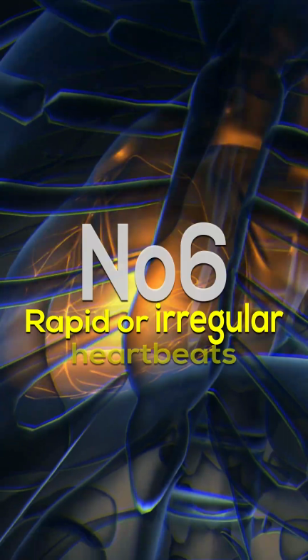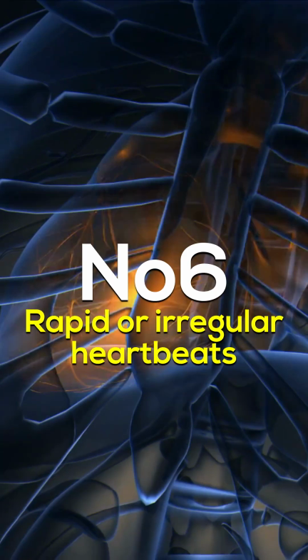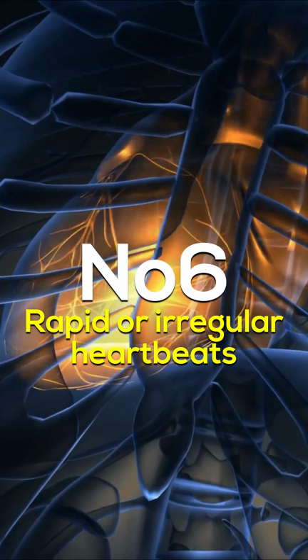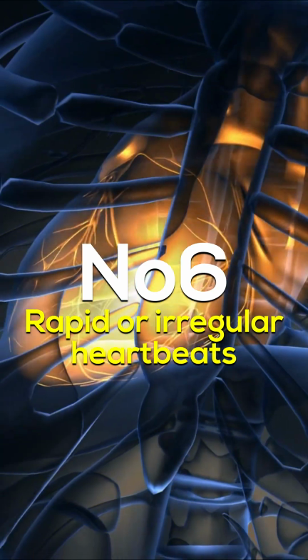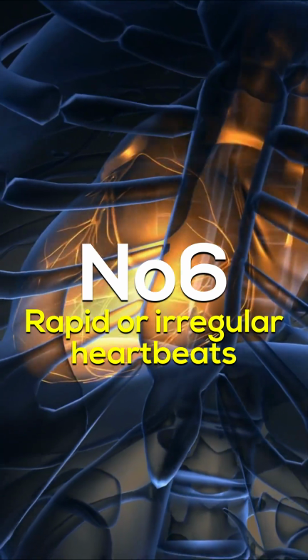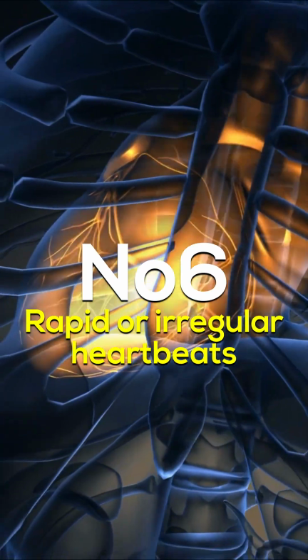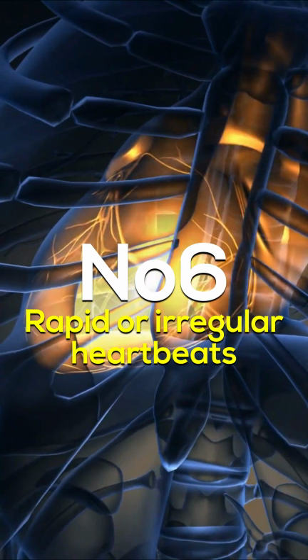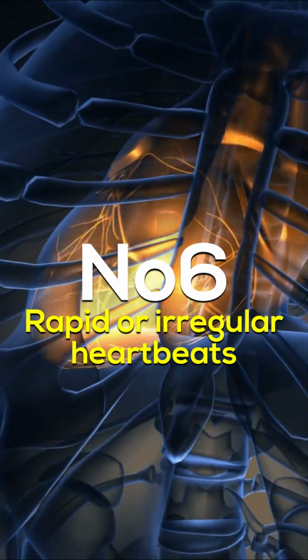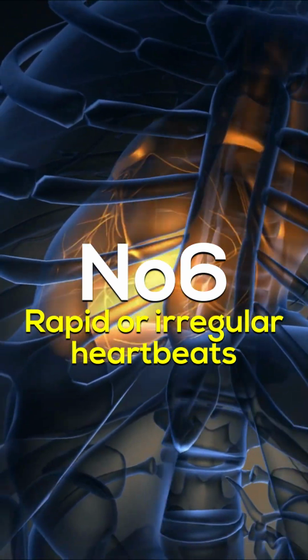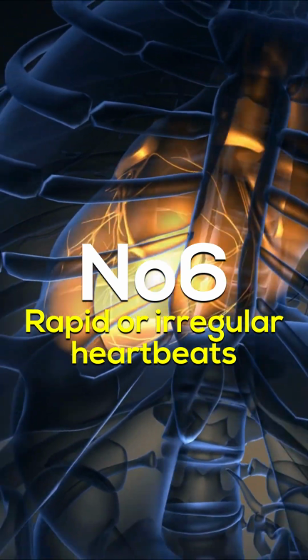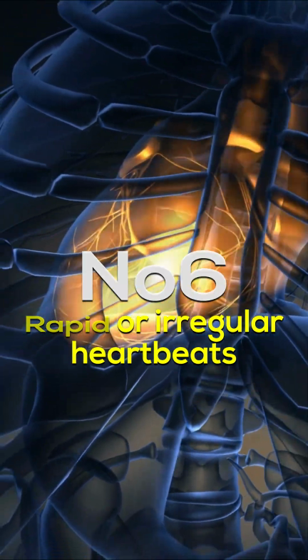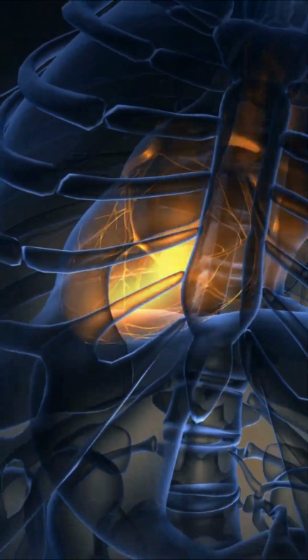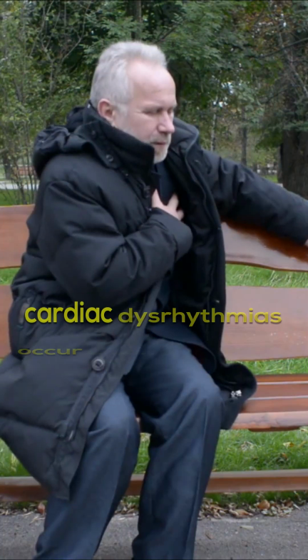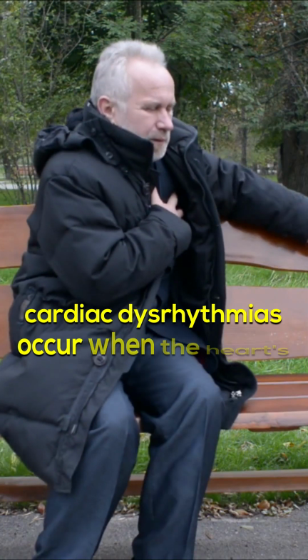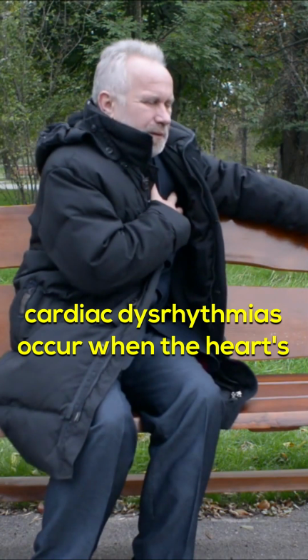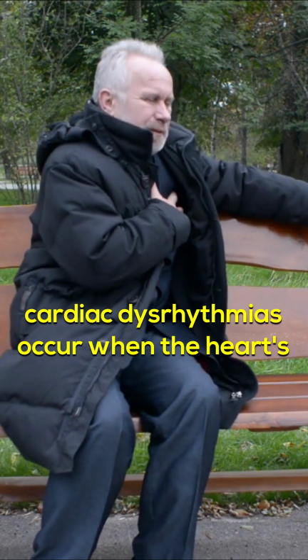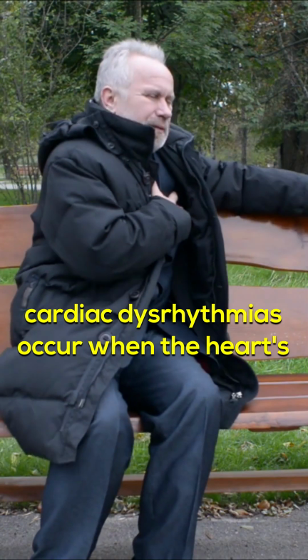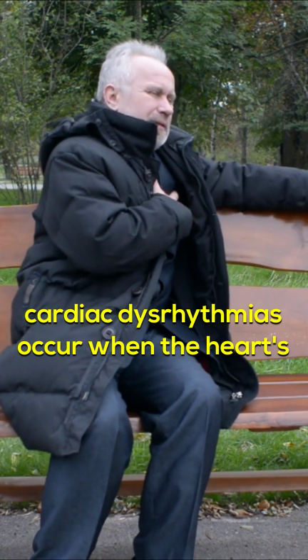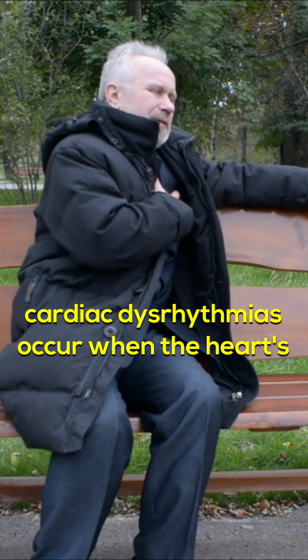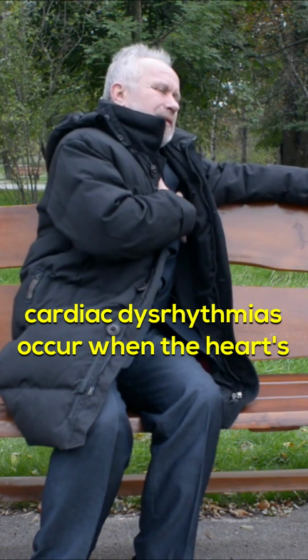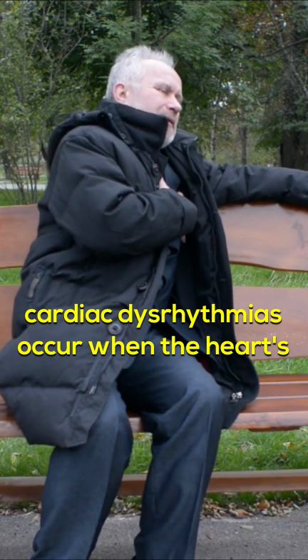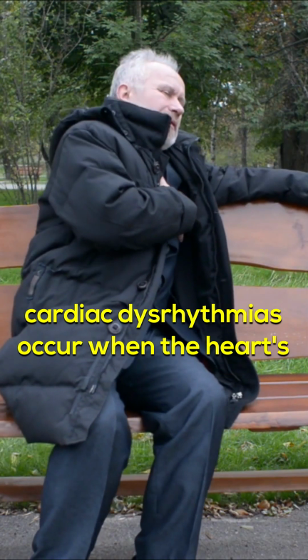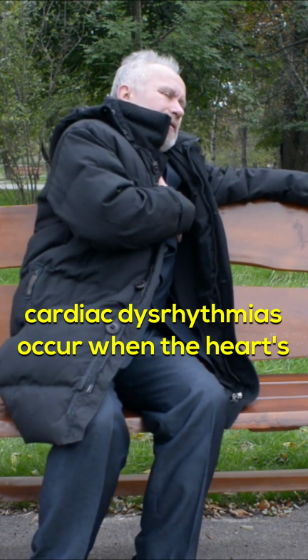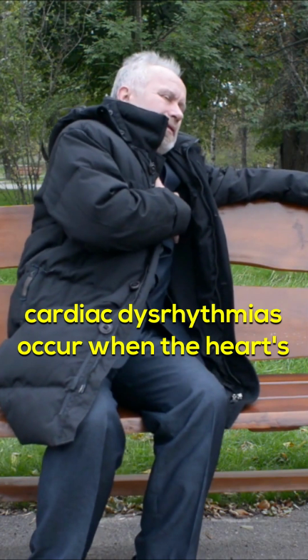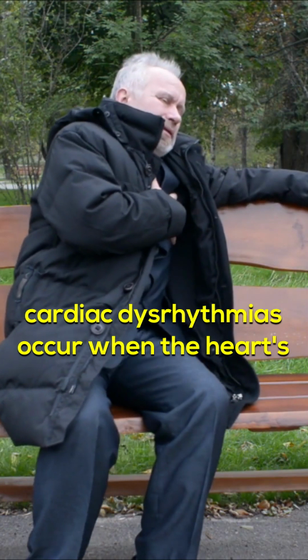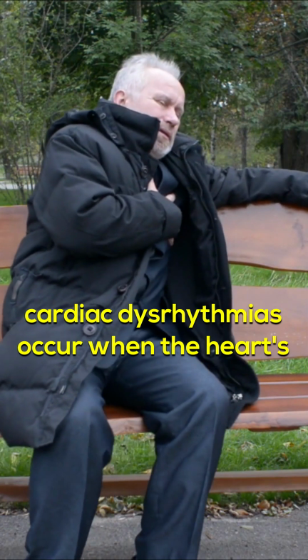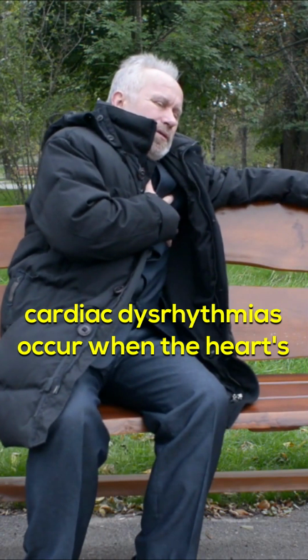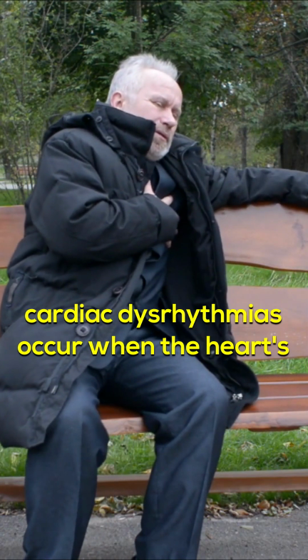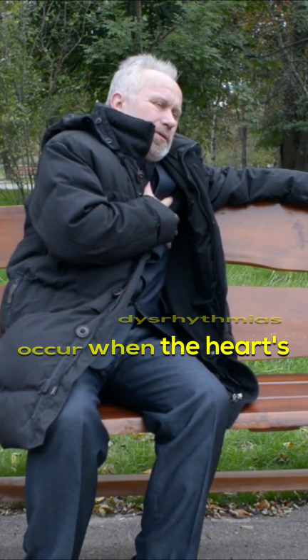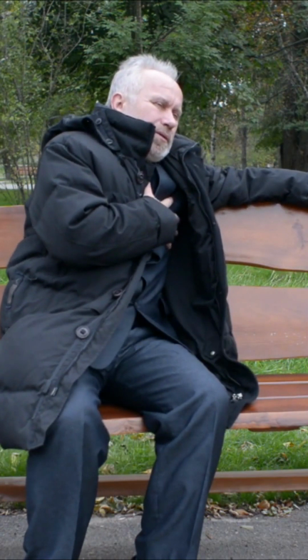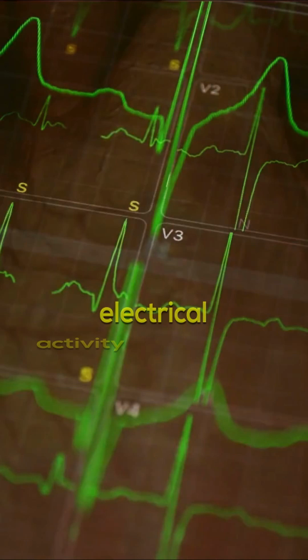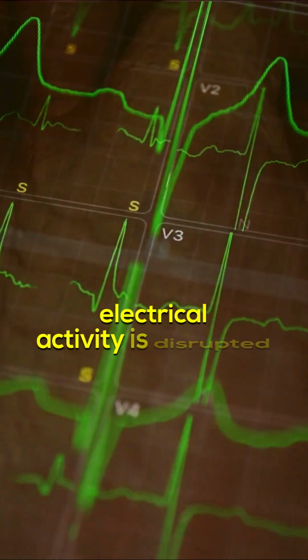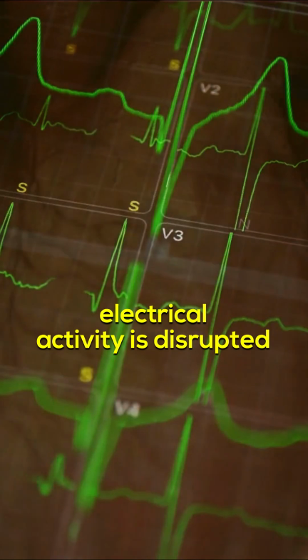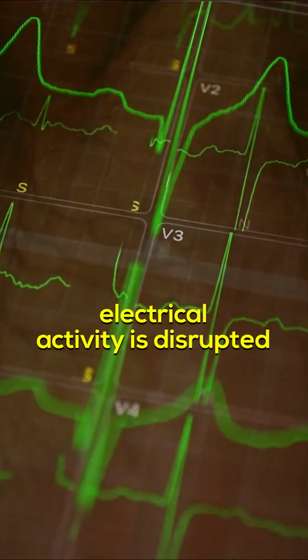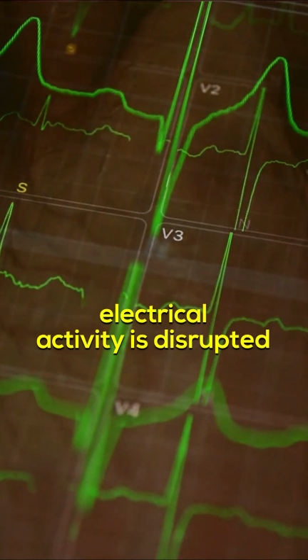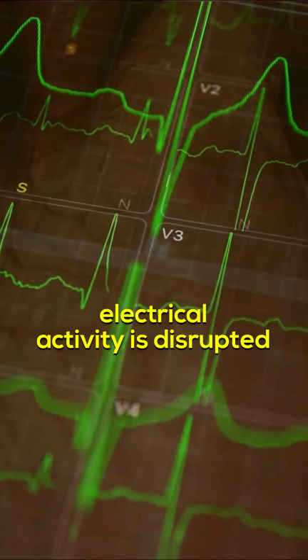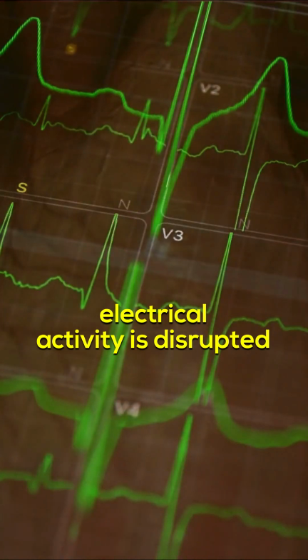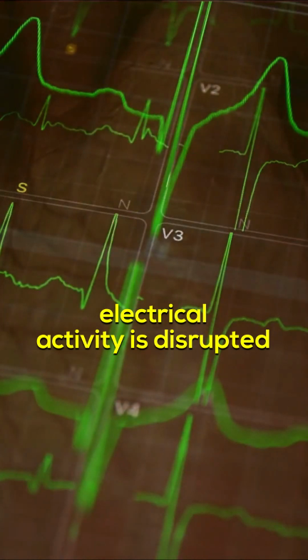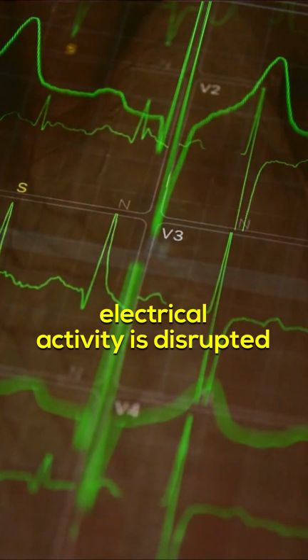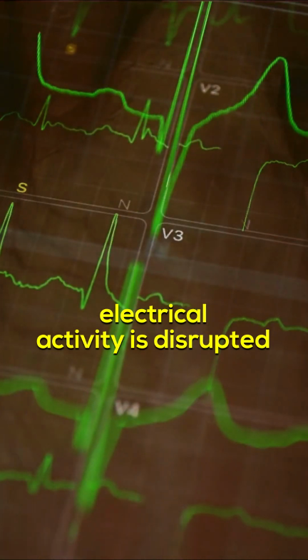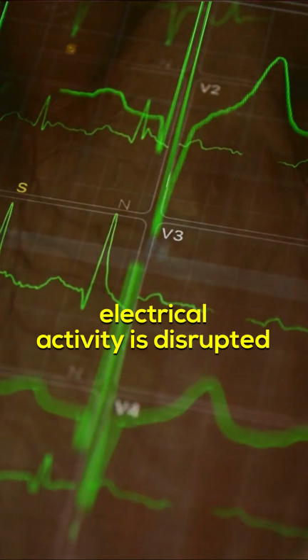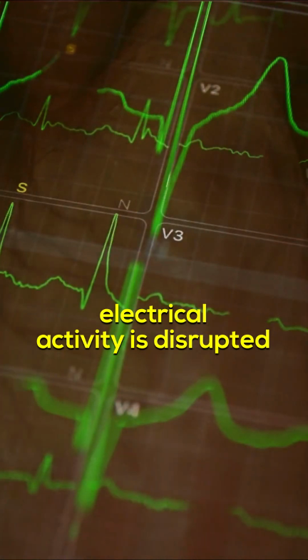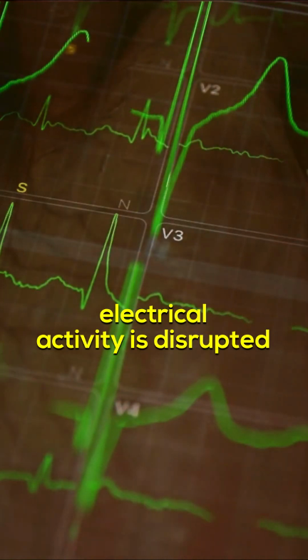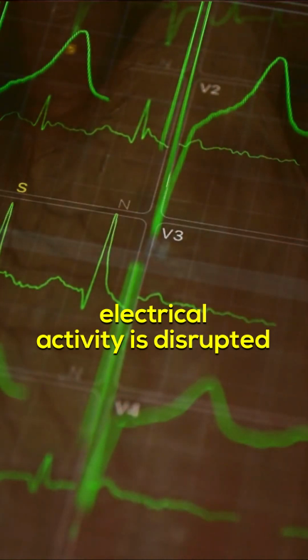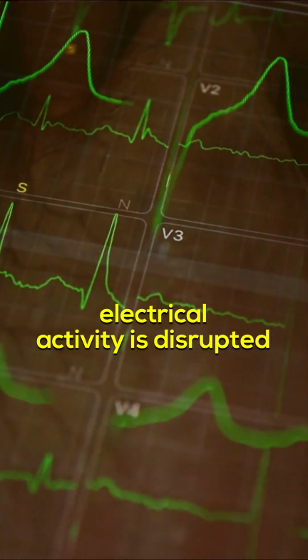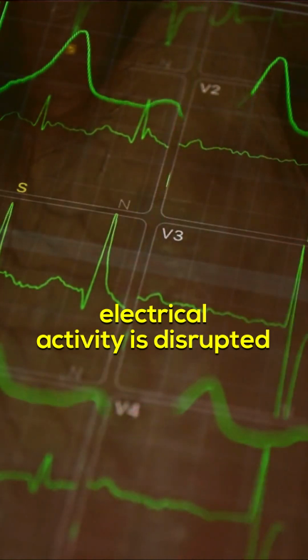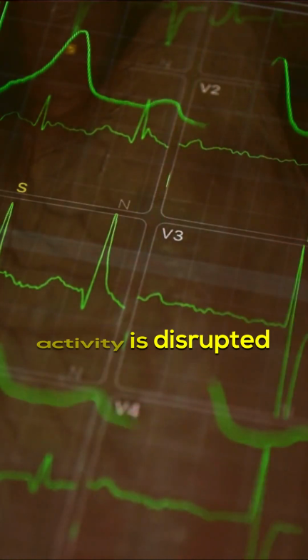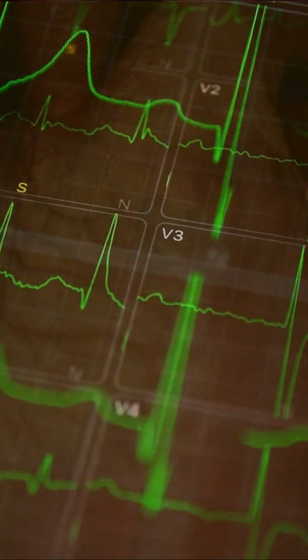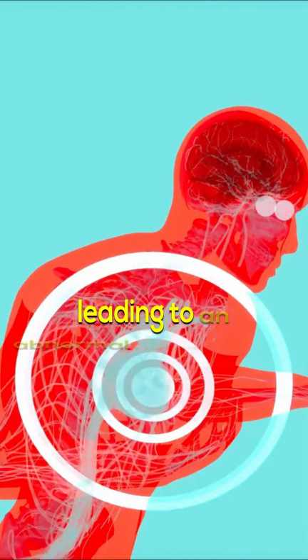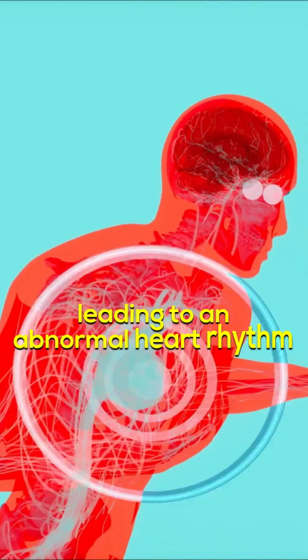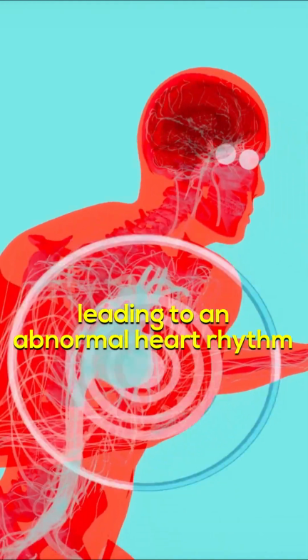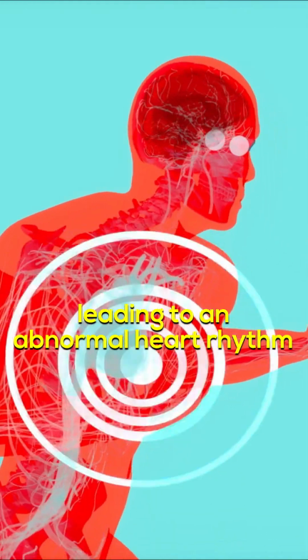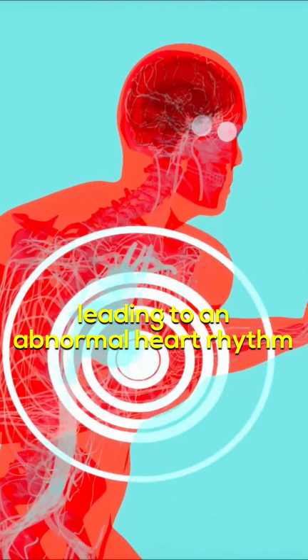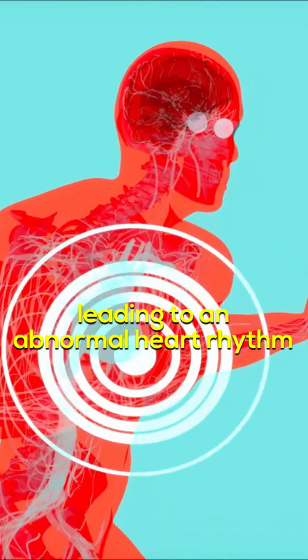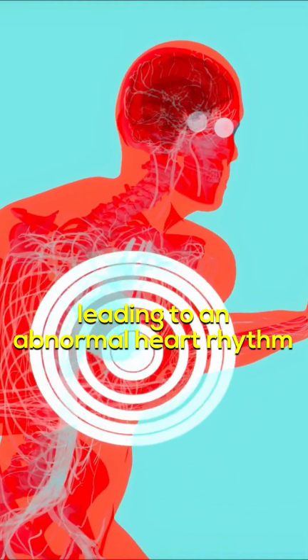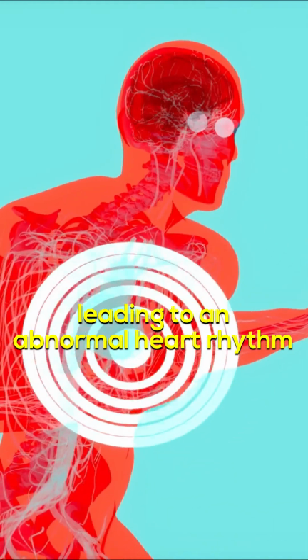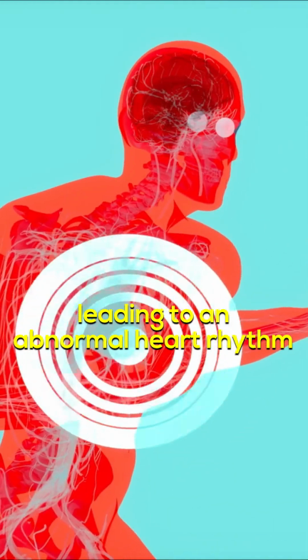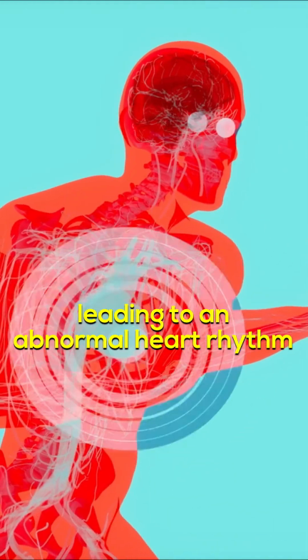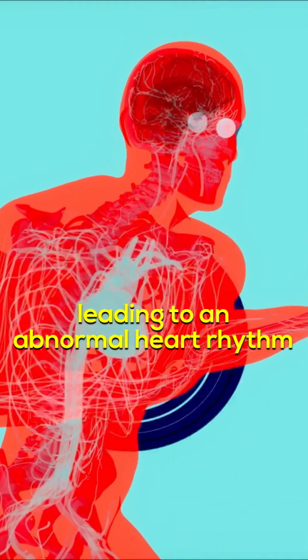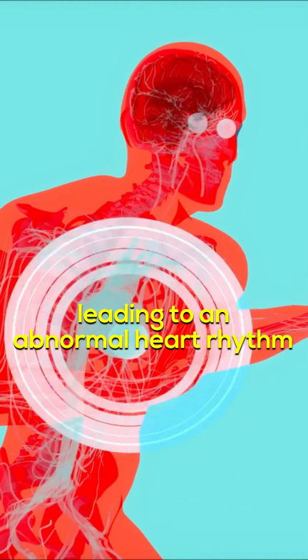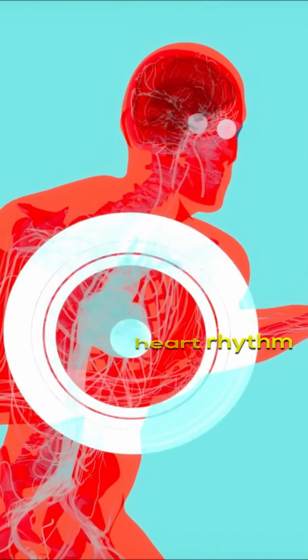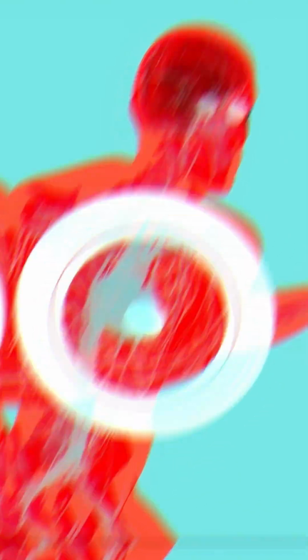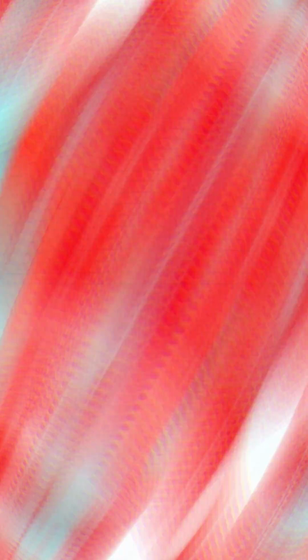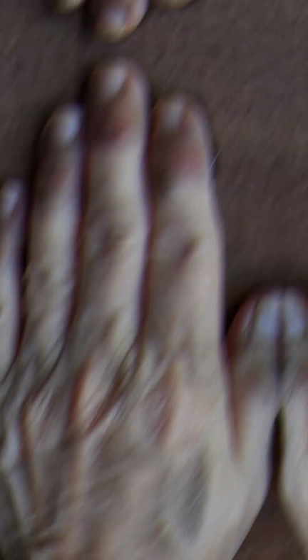Rapid or irregular heartbeats: cardiac dysrhythmias occur when the heart's electrical activity is disrupted, leading to an abnormal heart rhythm.